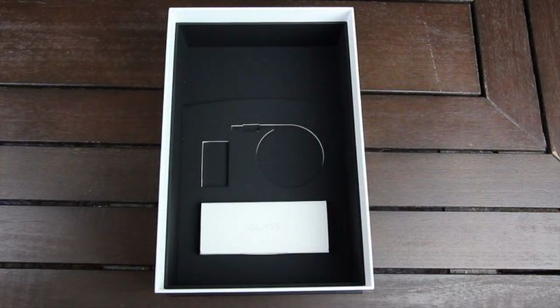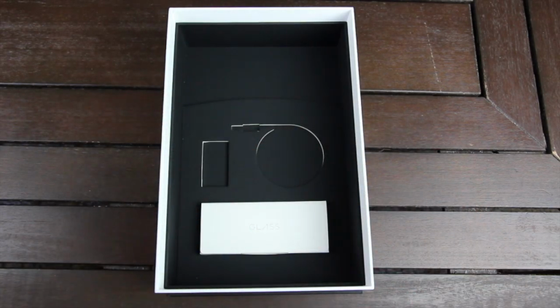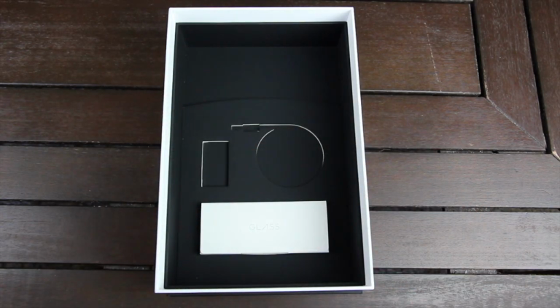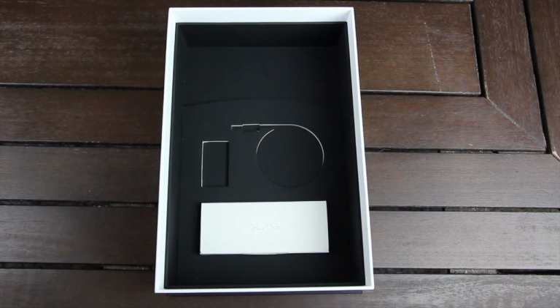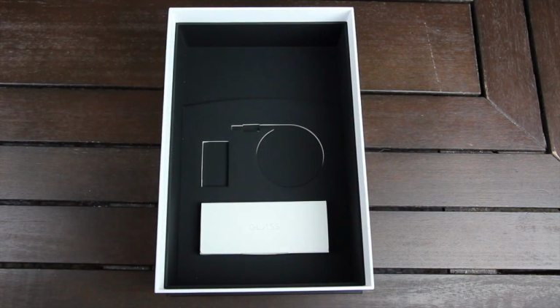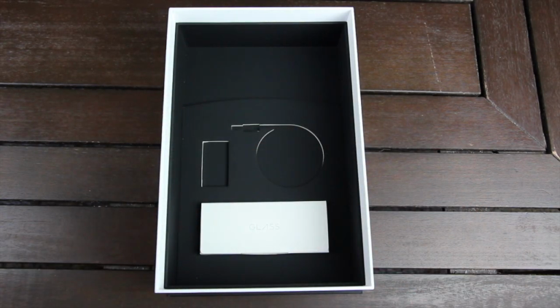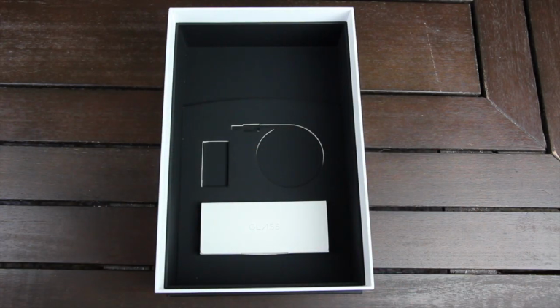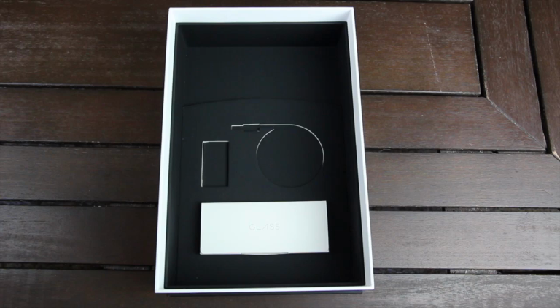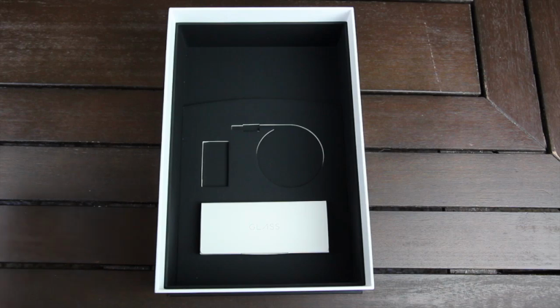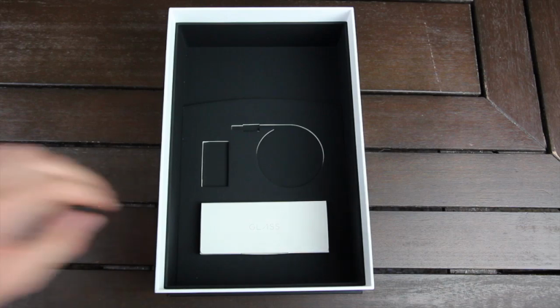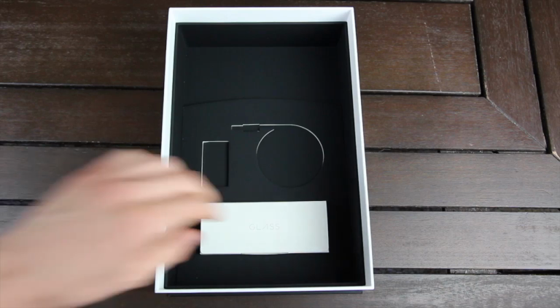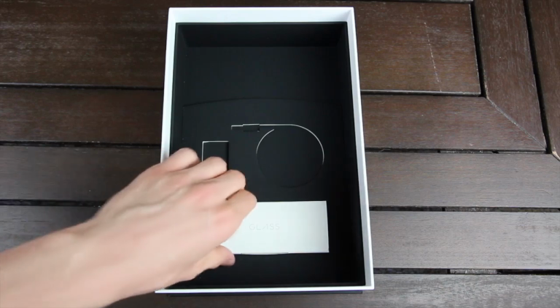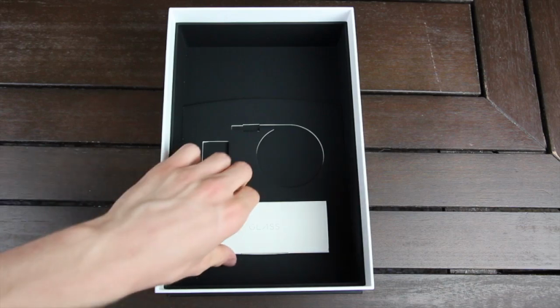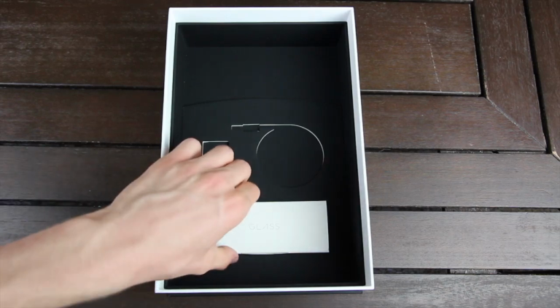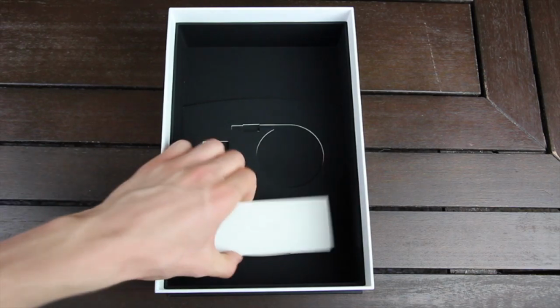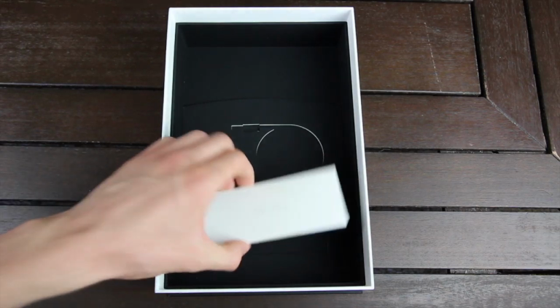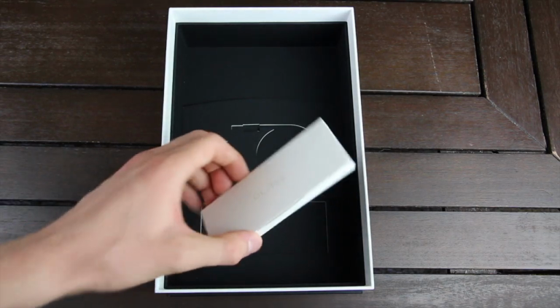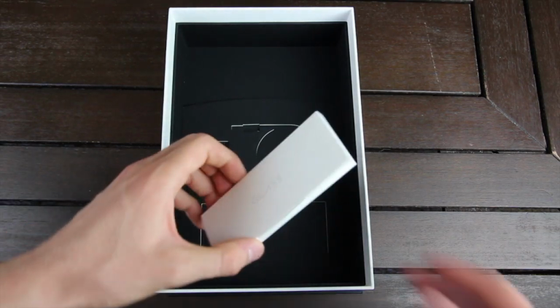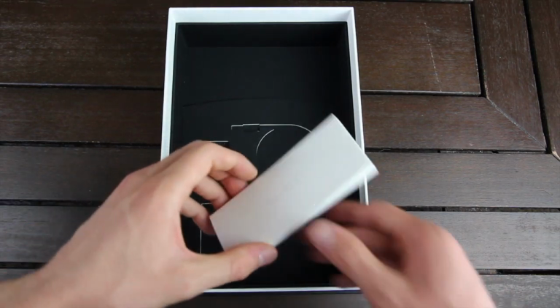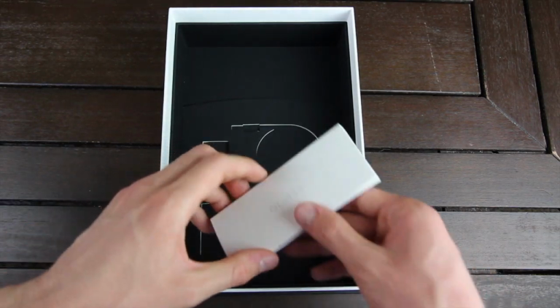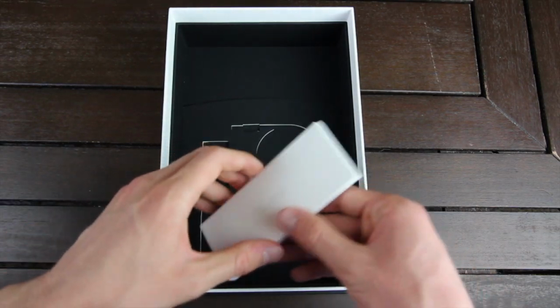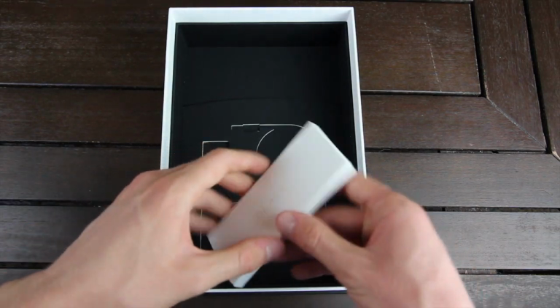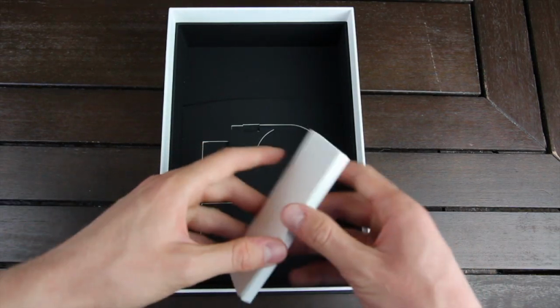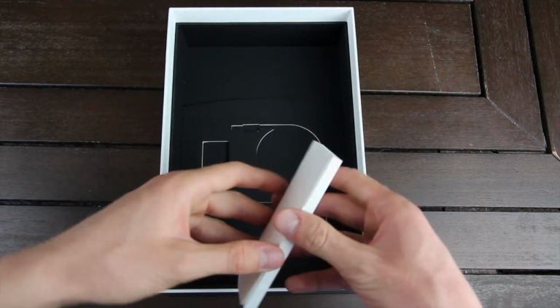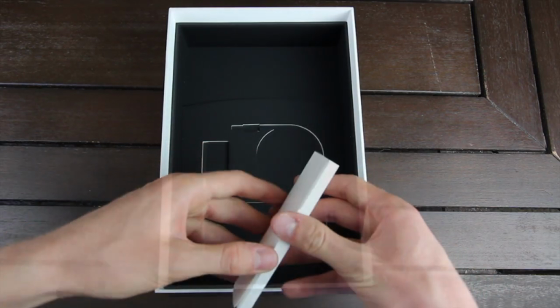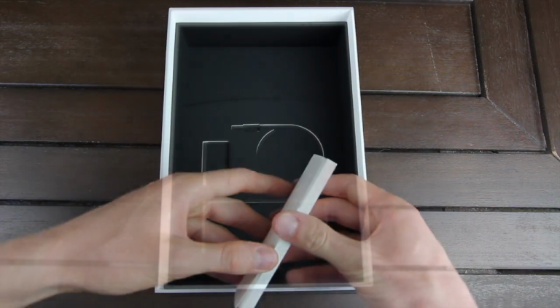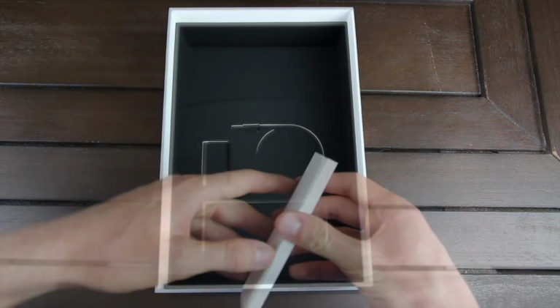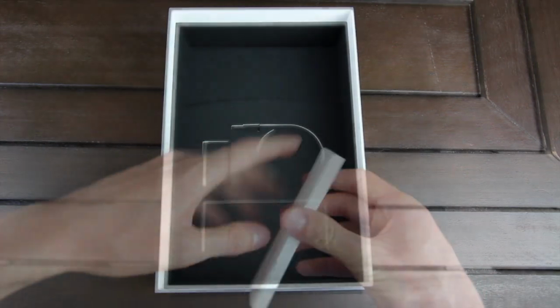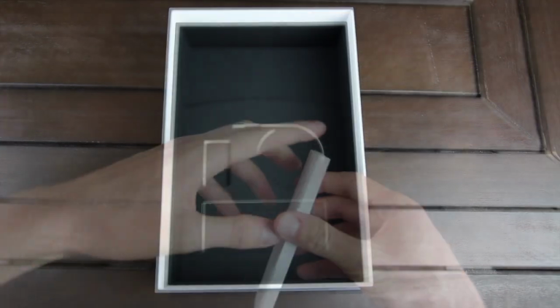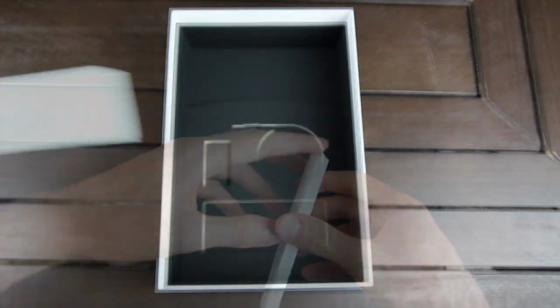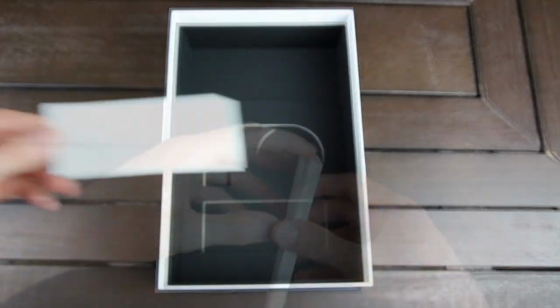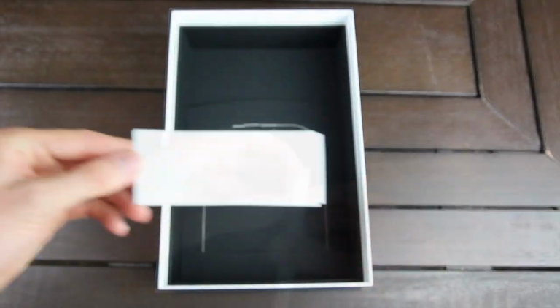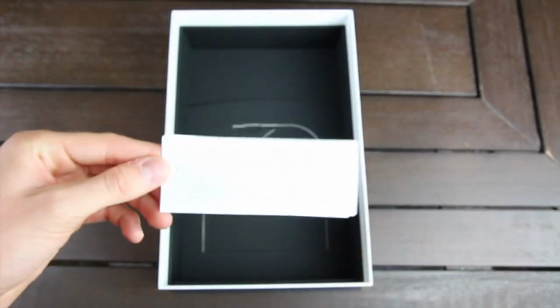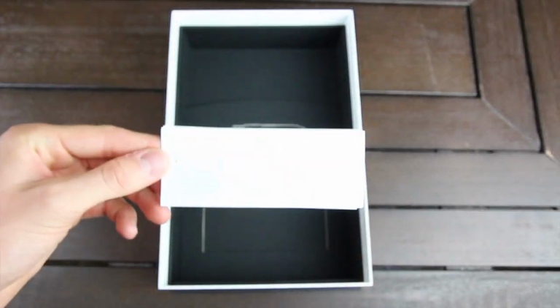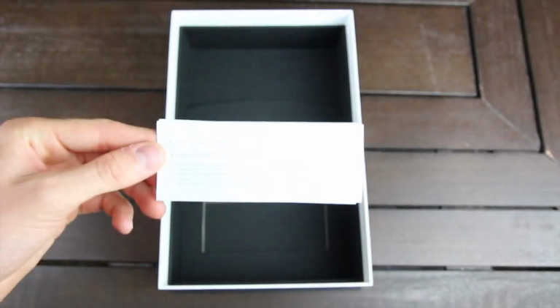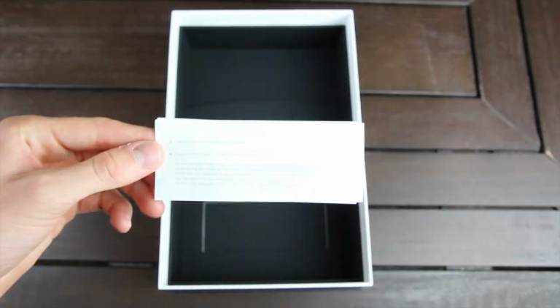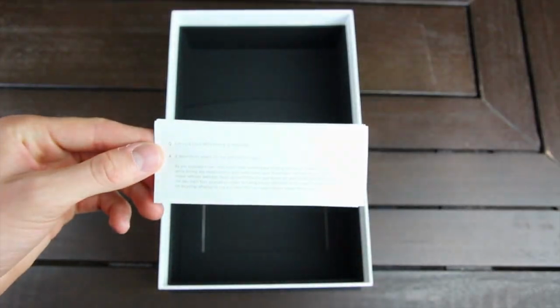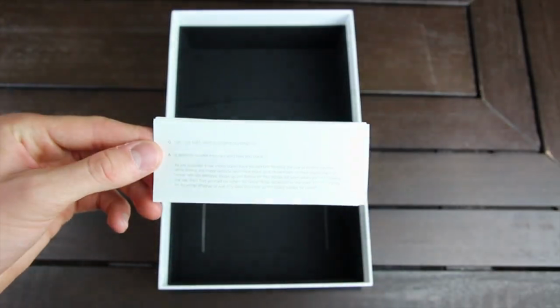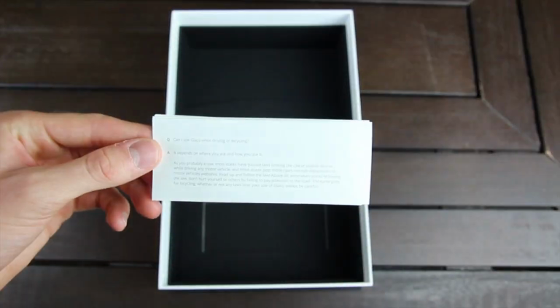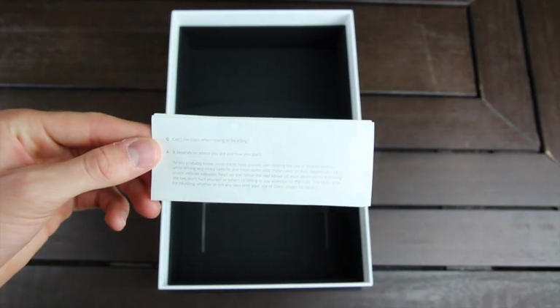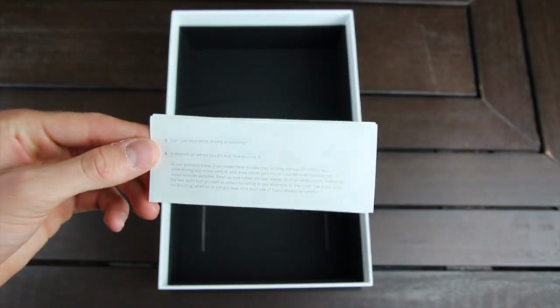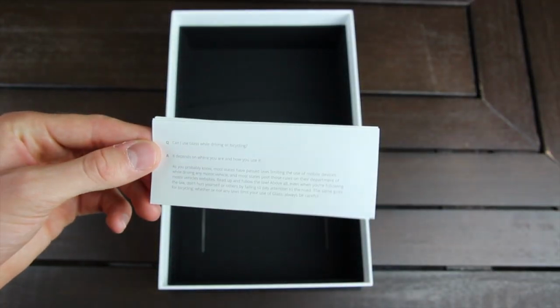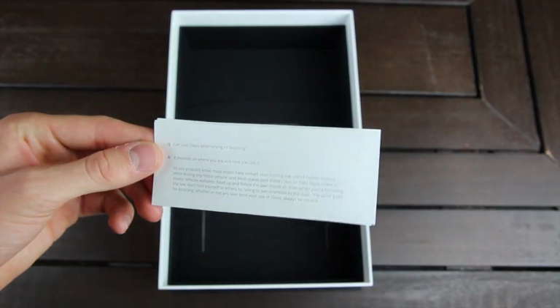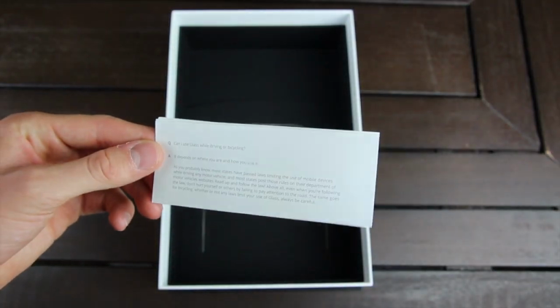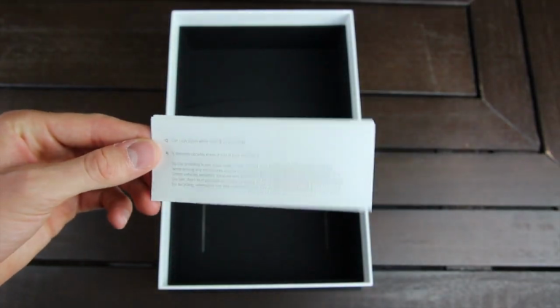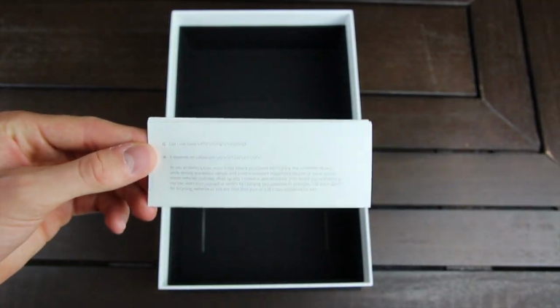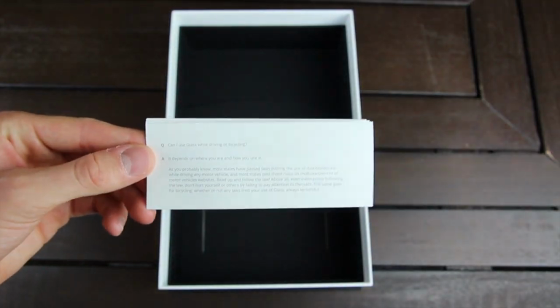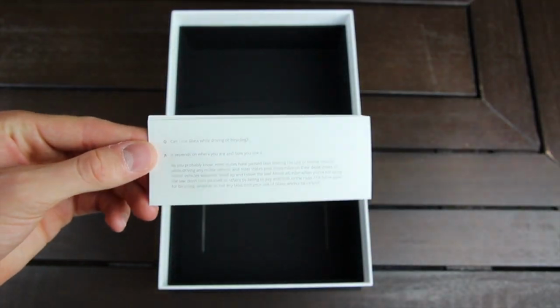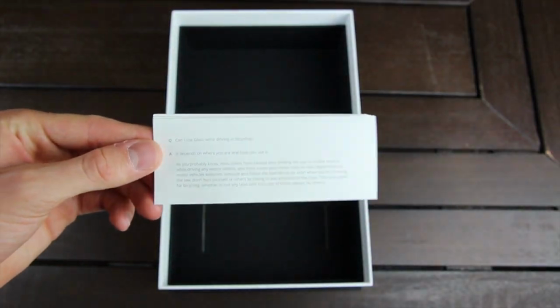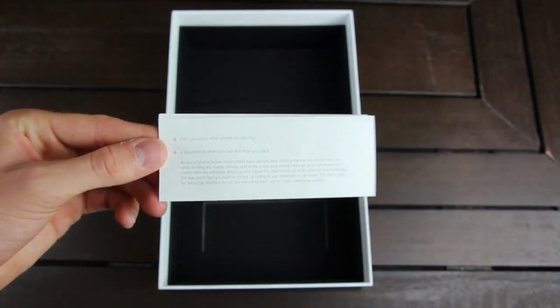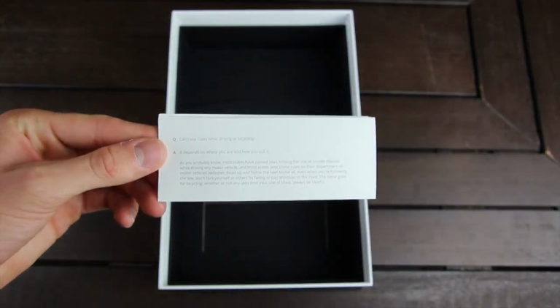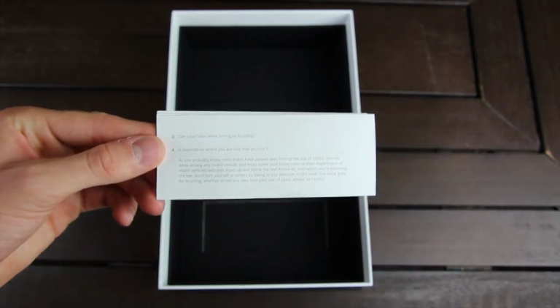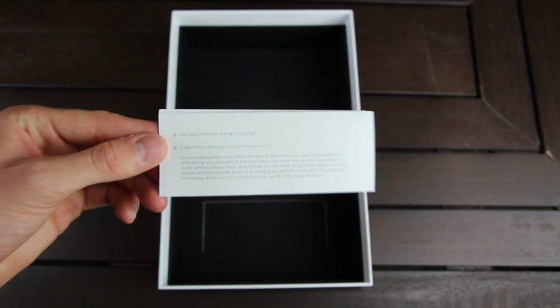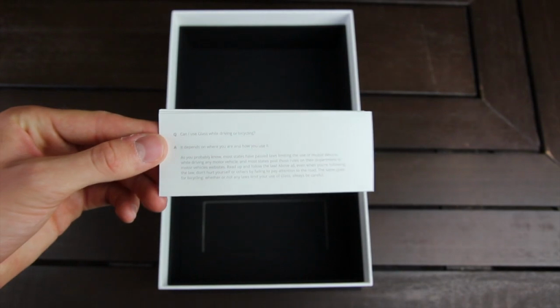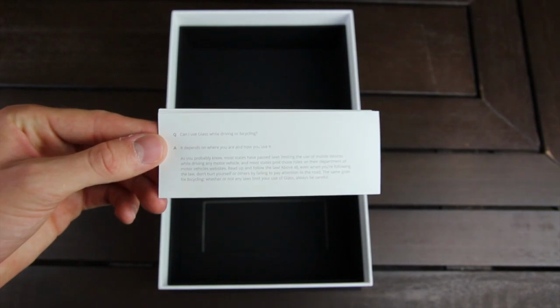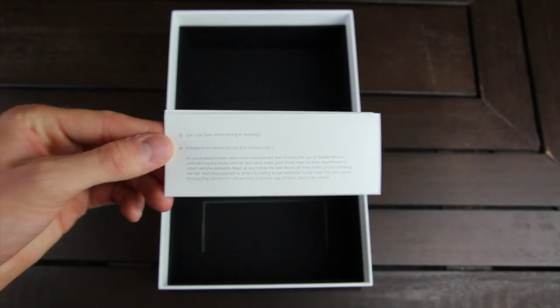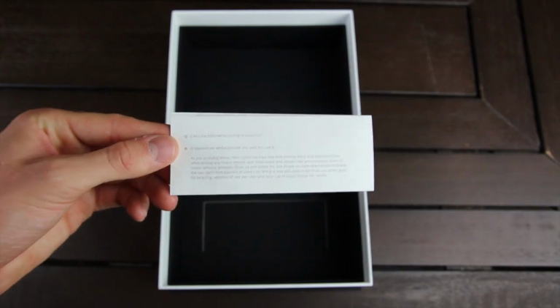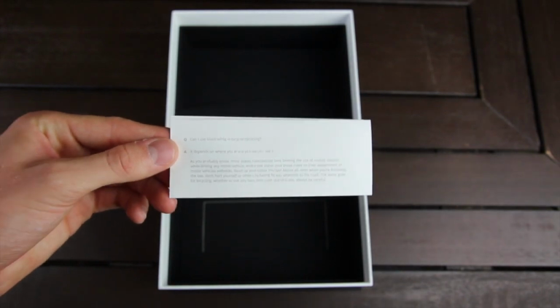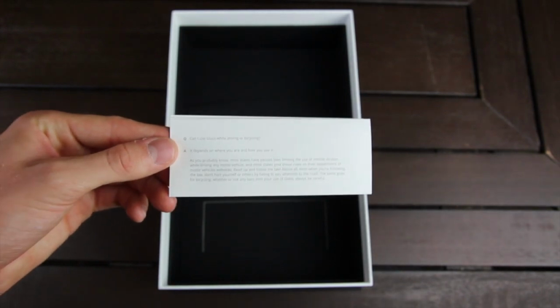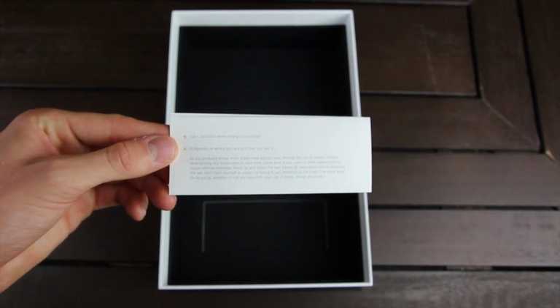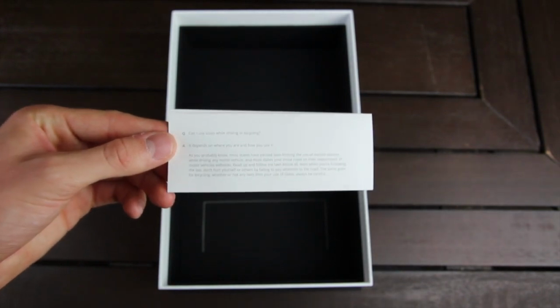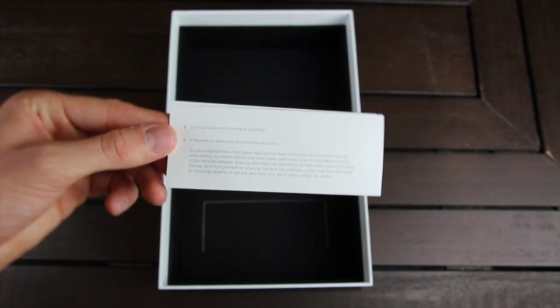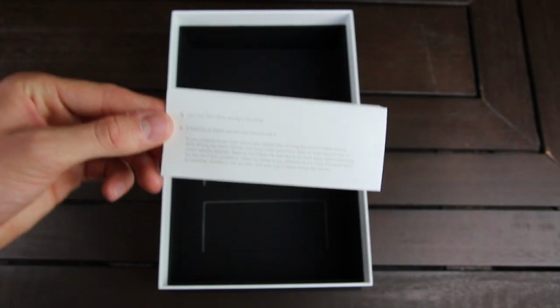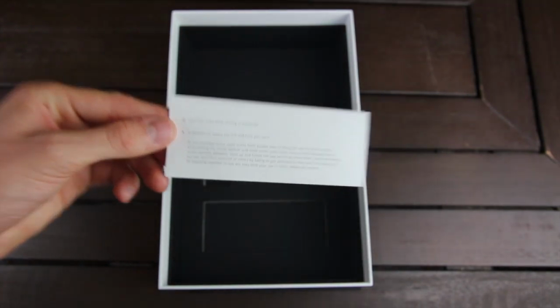And finally, we just have this little cardboard booklet that contains two quick setup sheets that can get you pointed in the right direction to set up Glass.